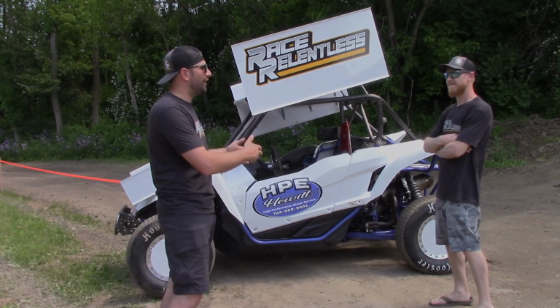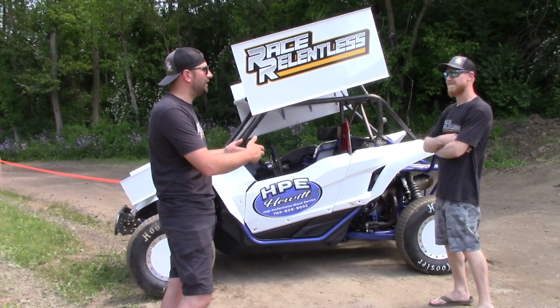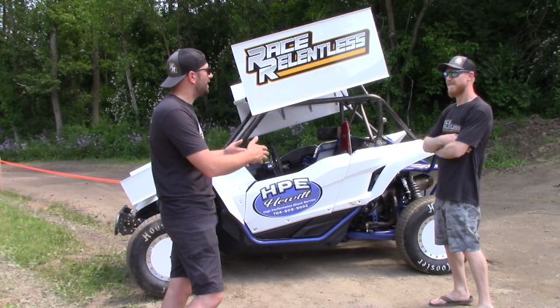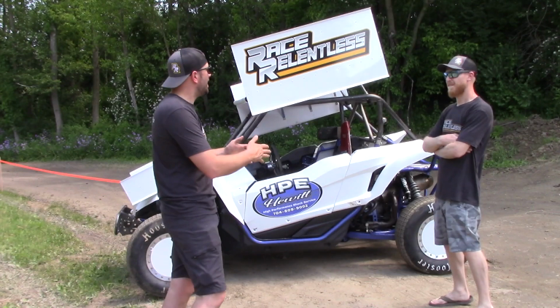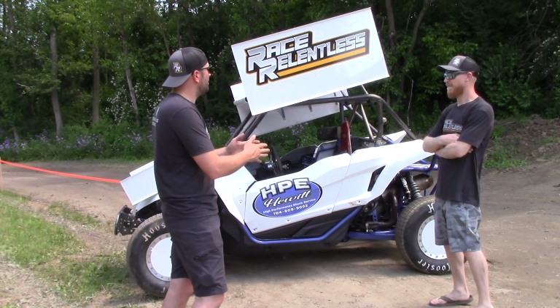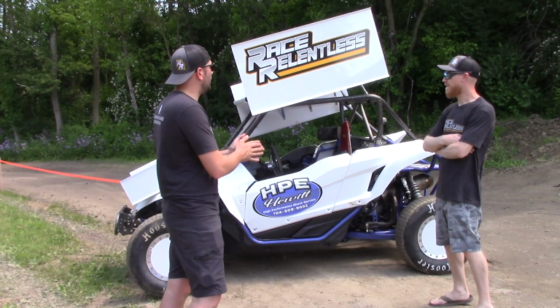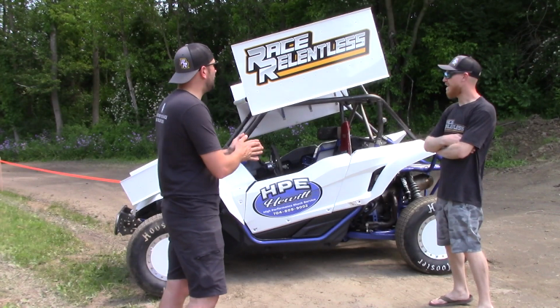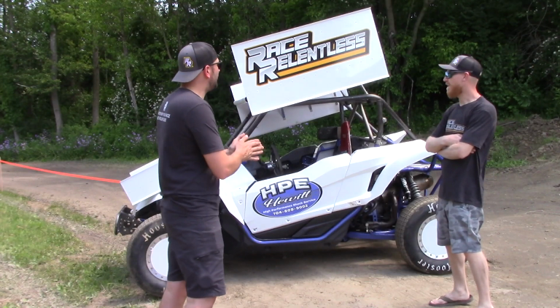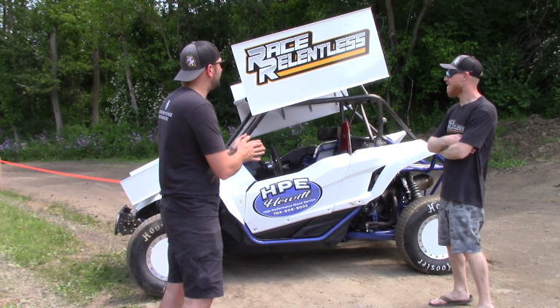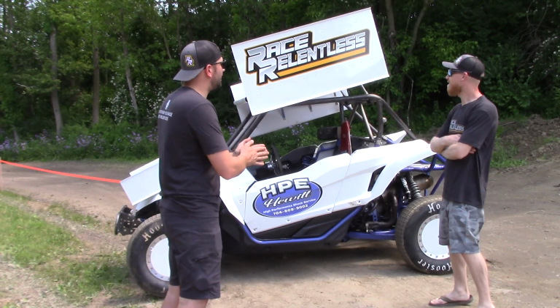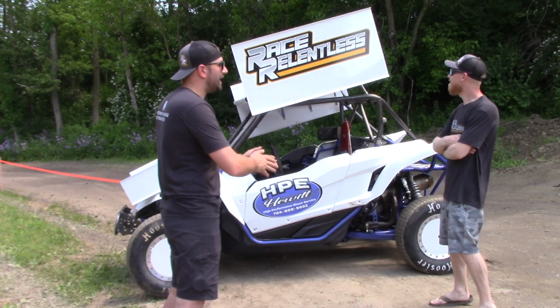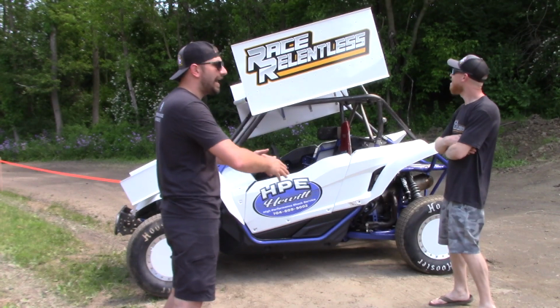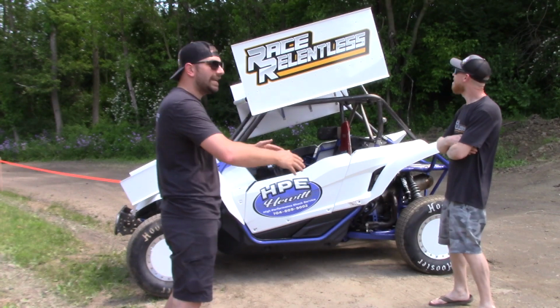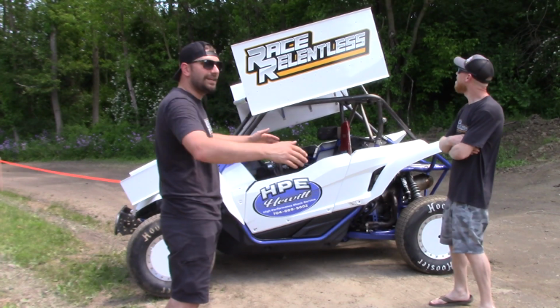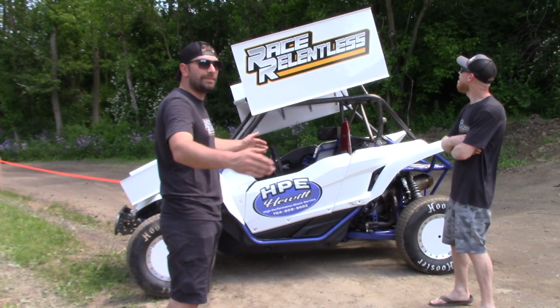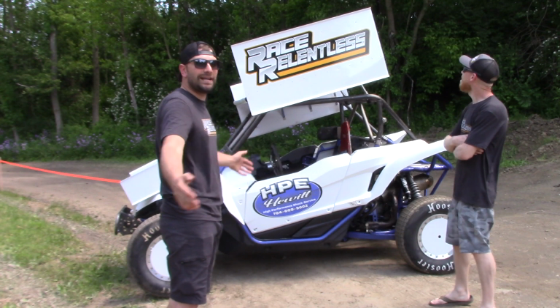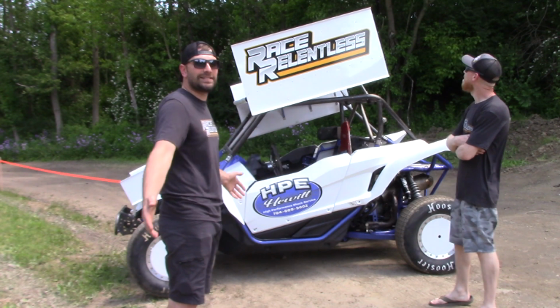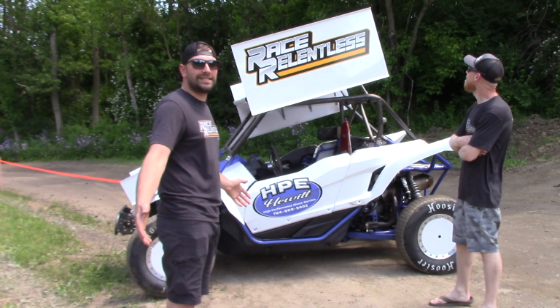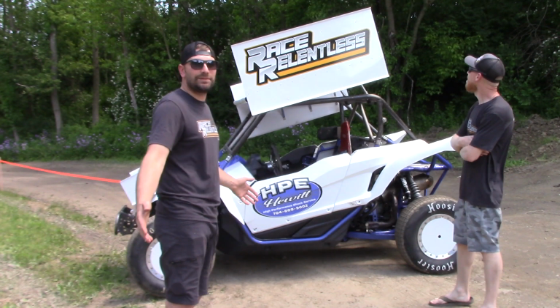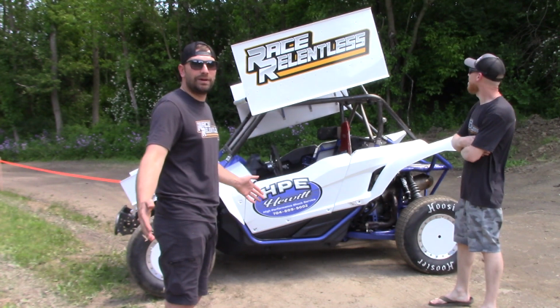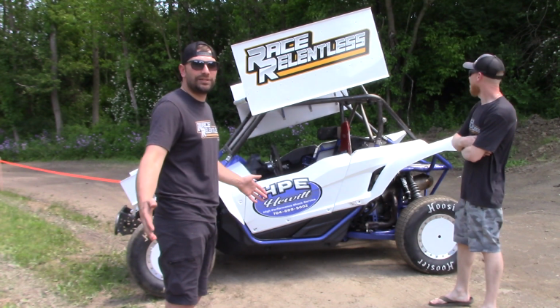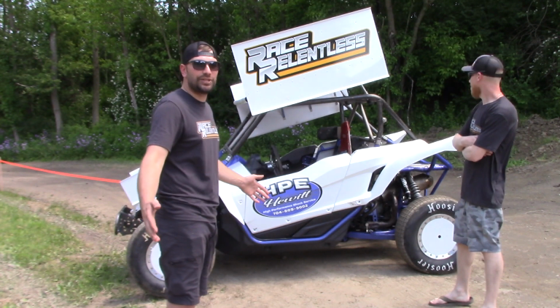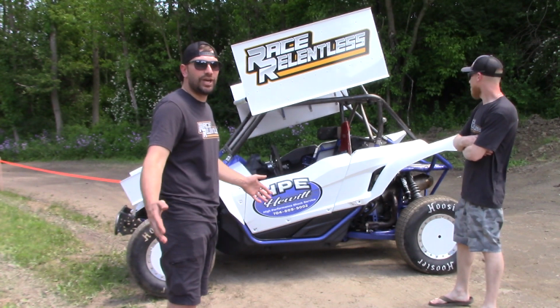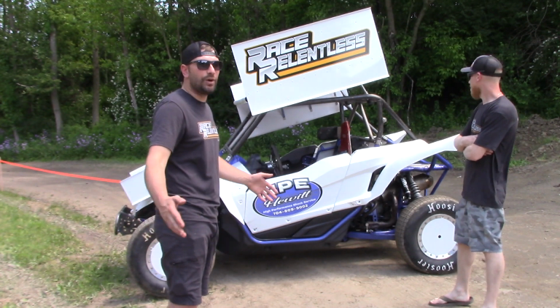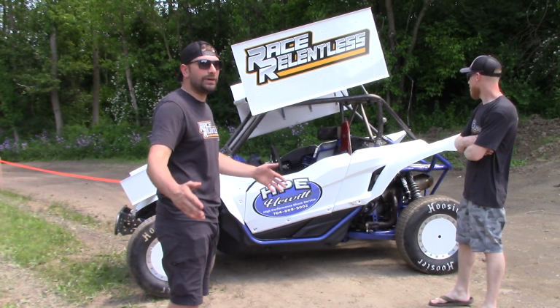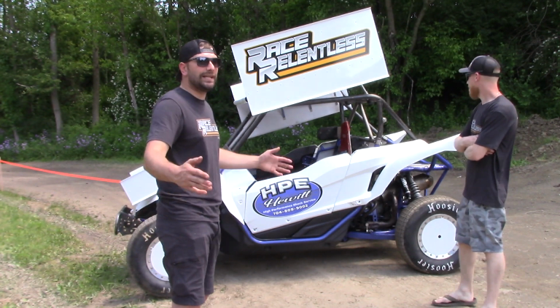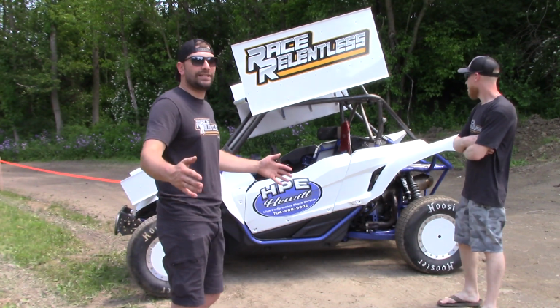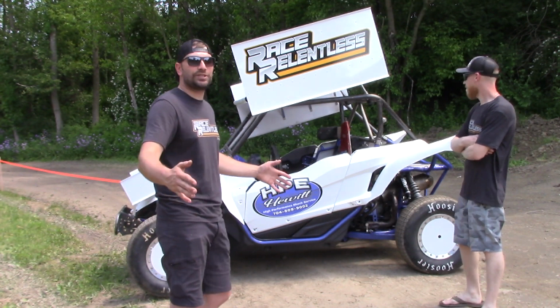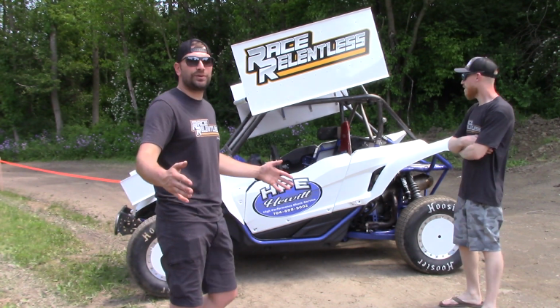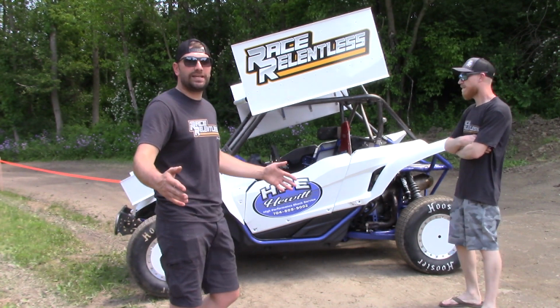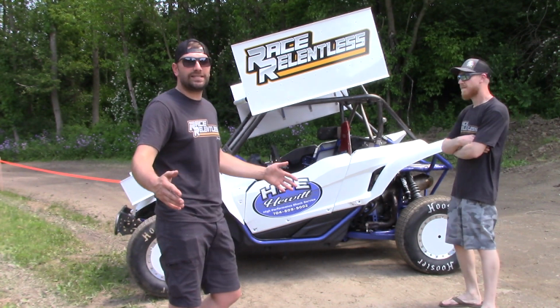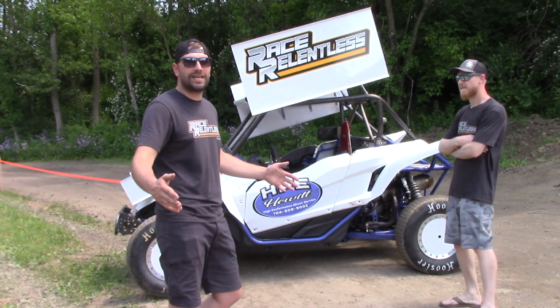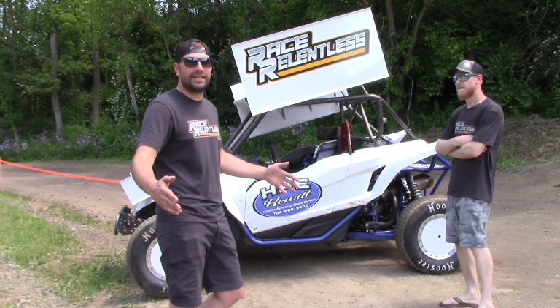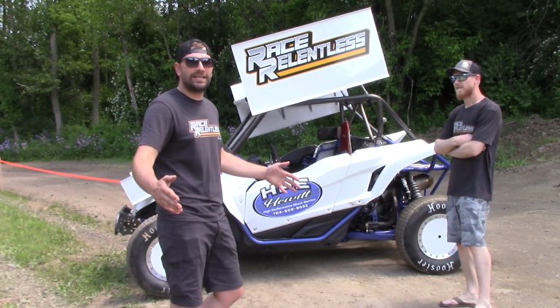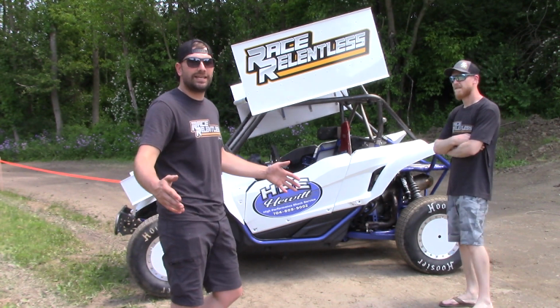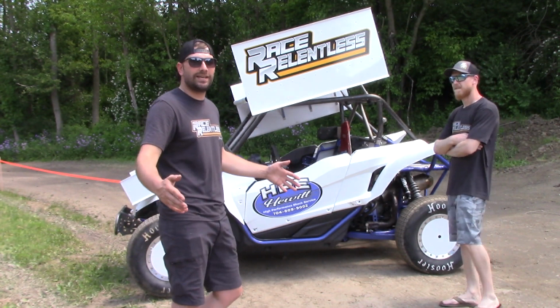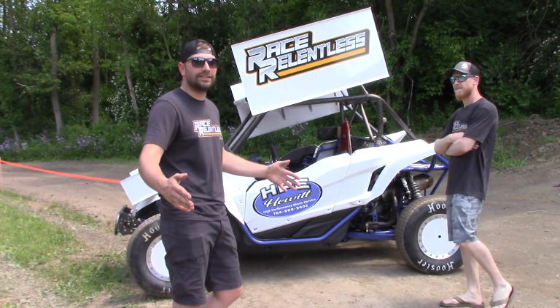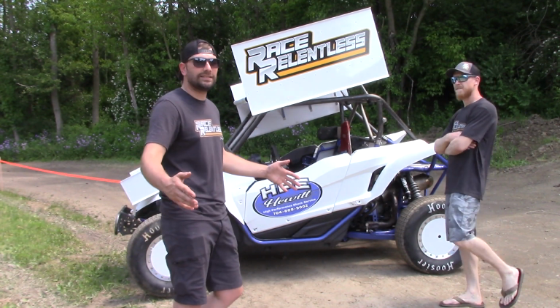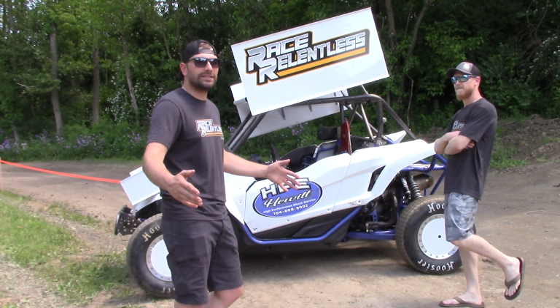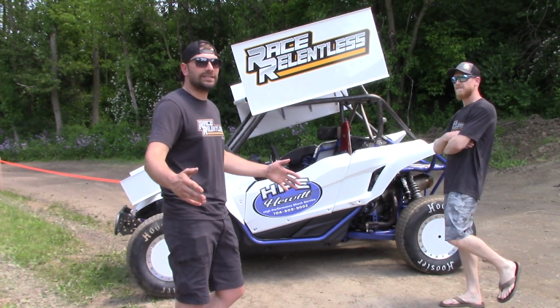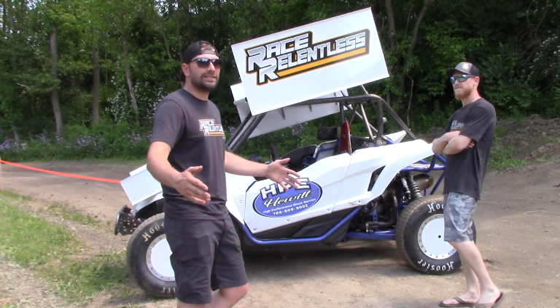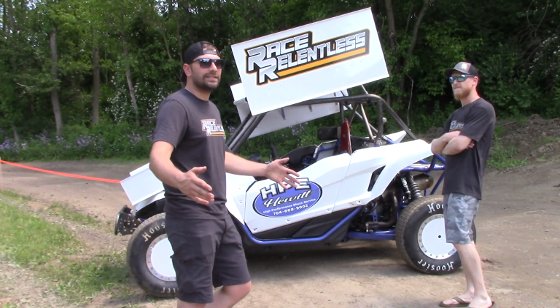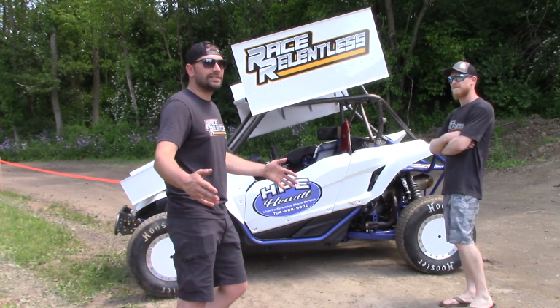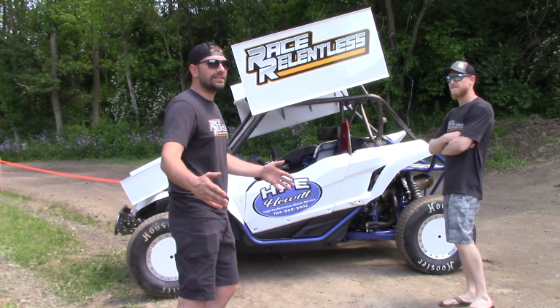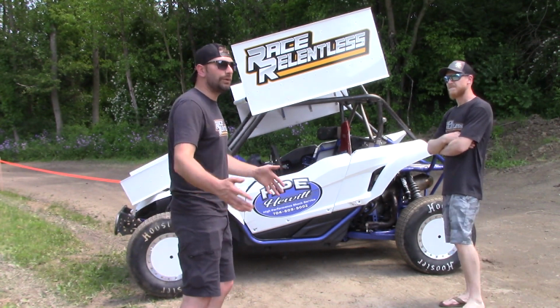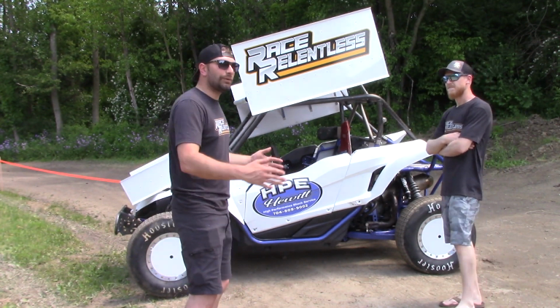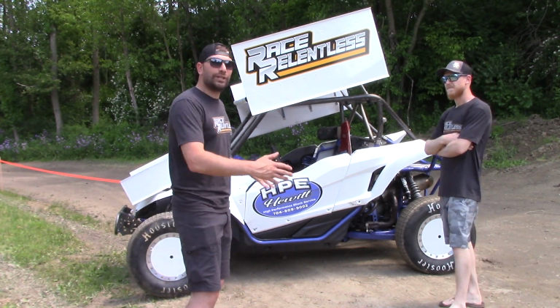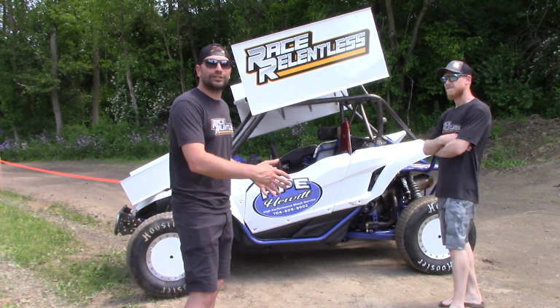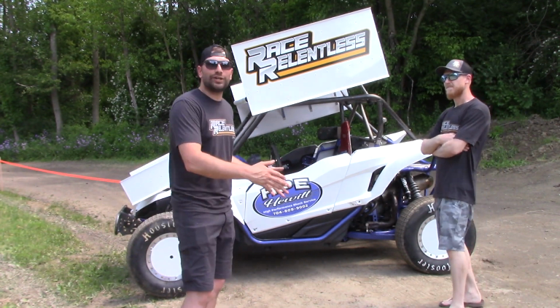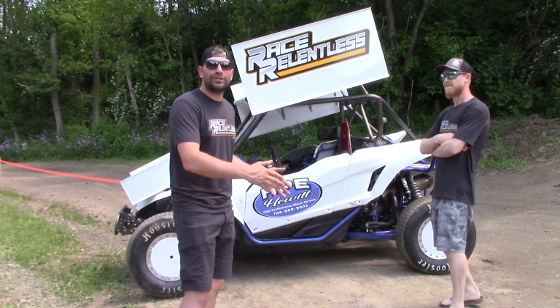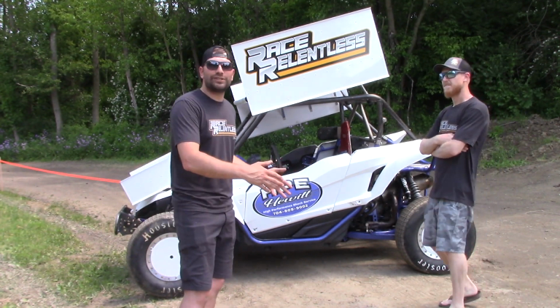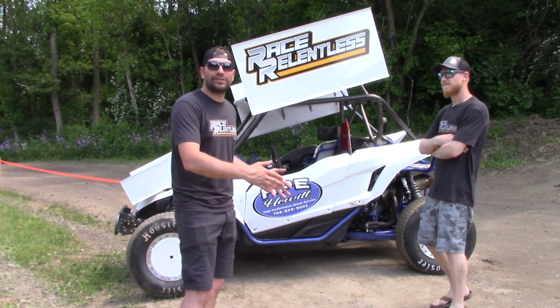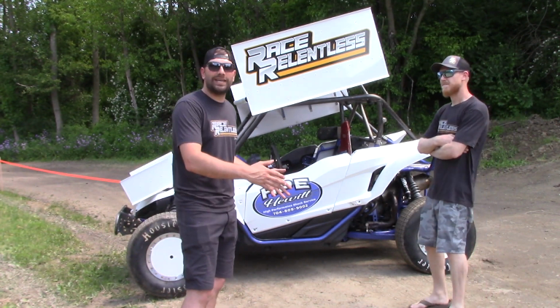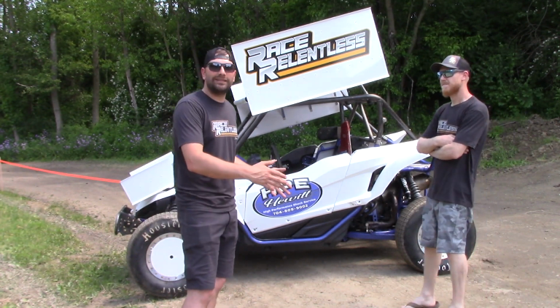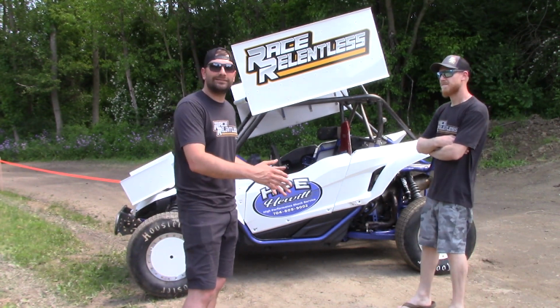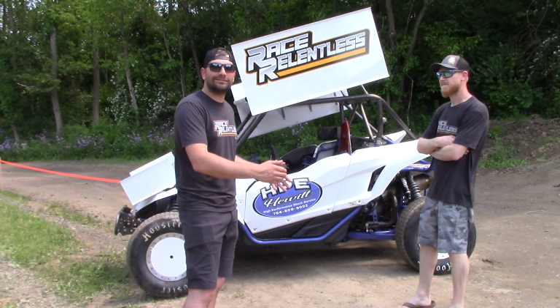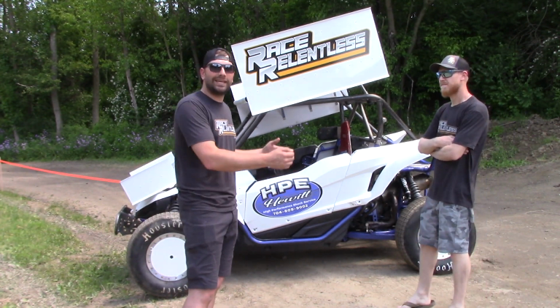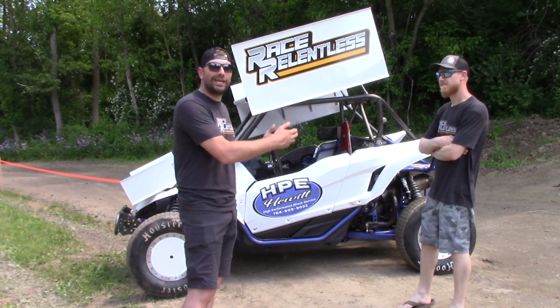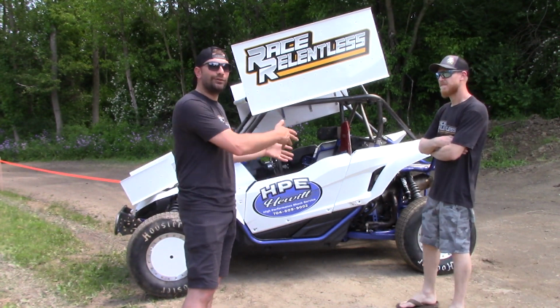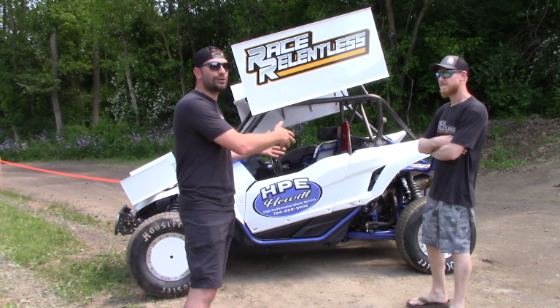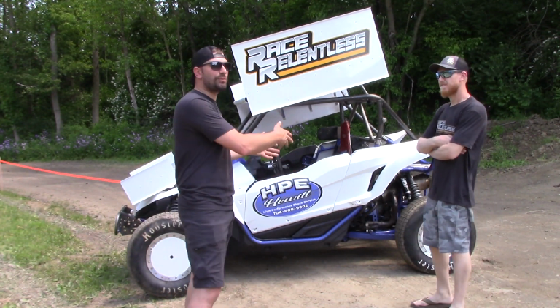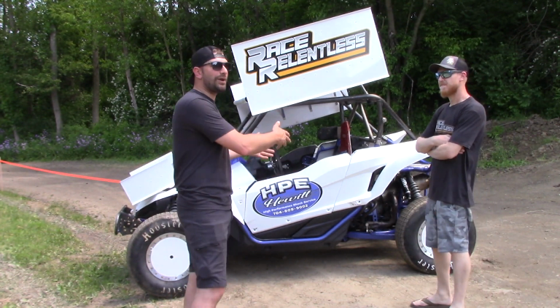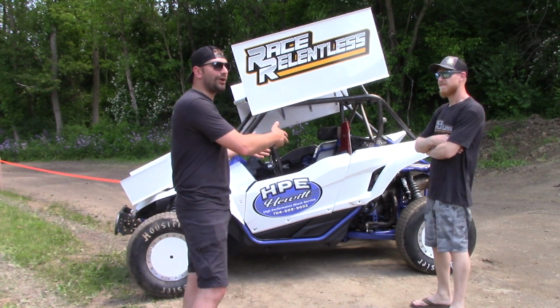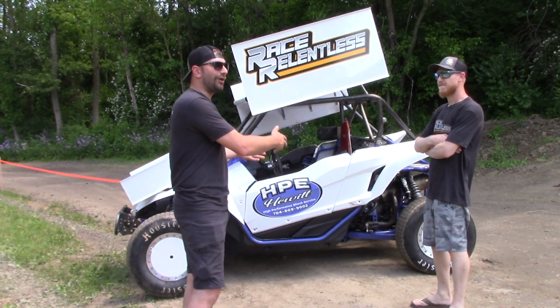About six months ago we got this crazy idea that we were going to turn this thing into a sprint car.